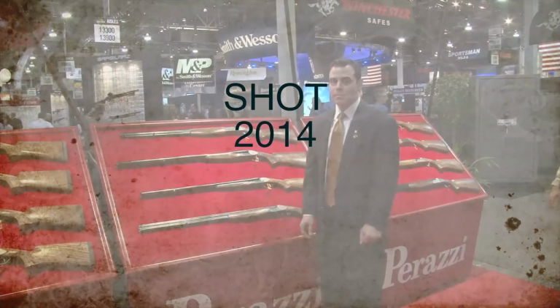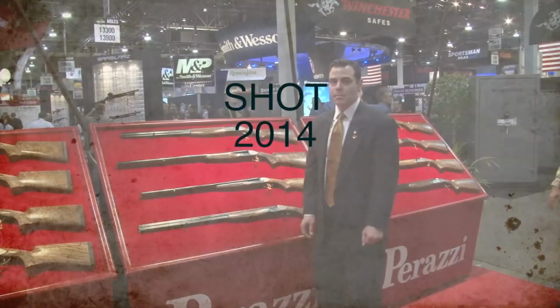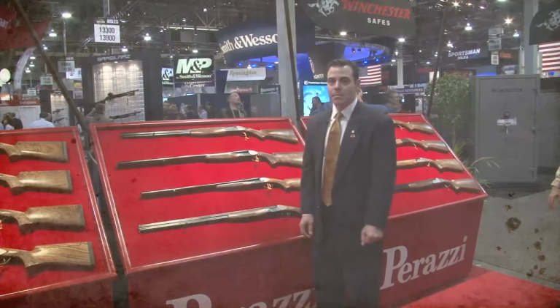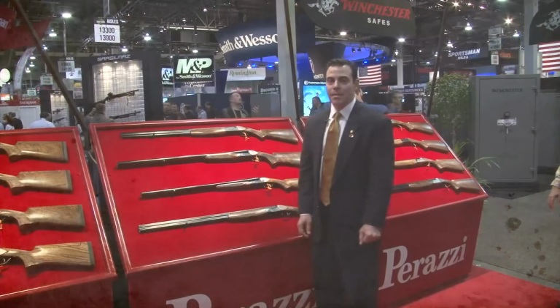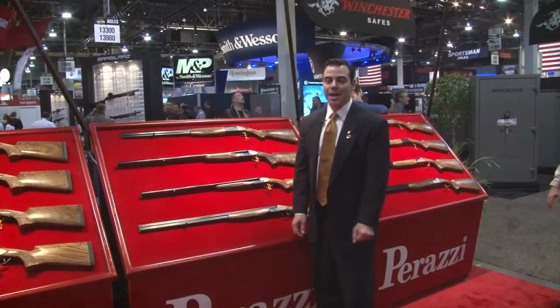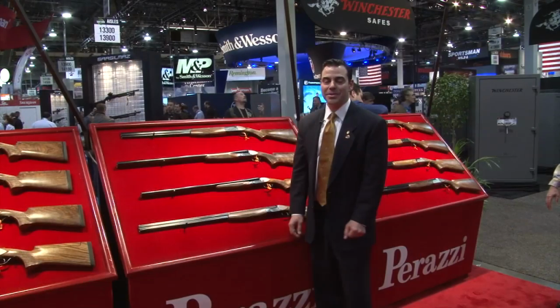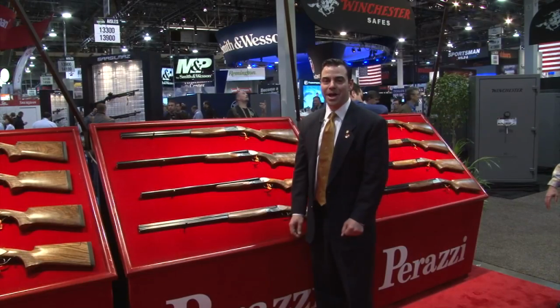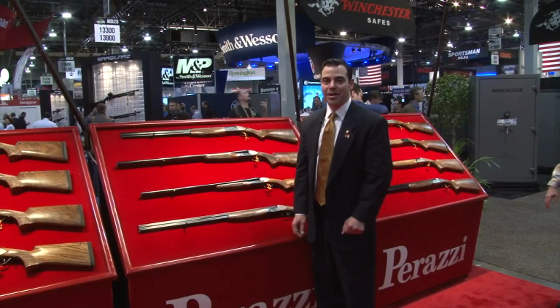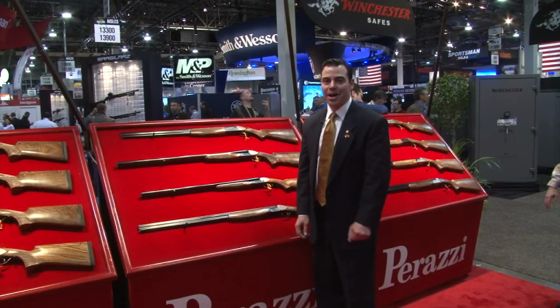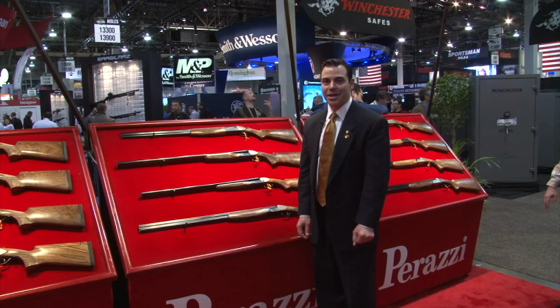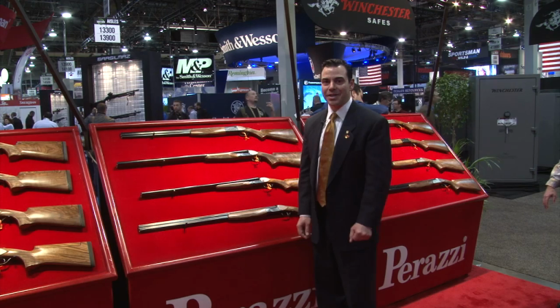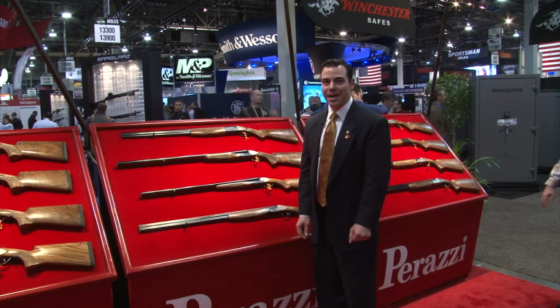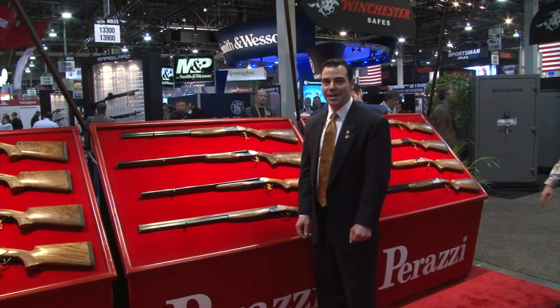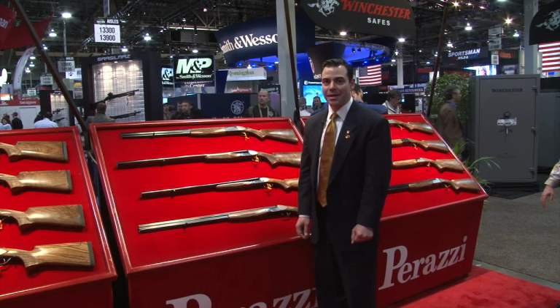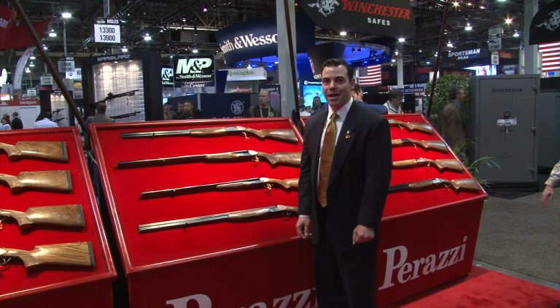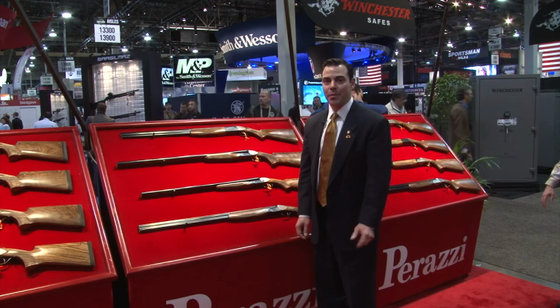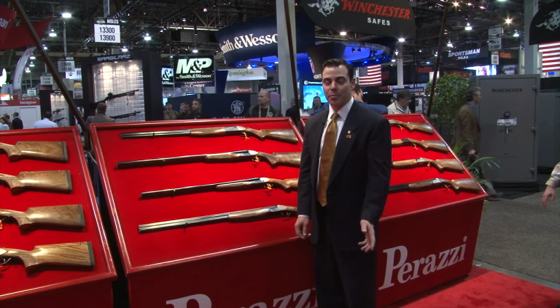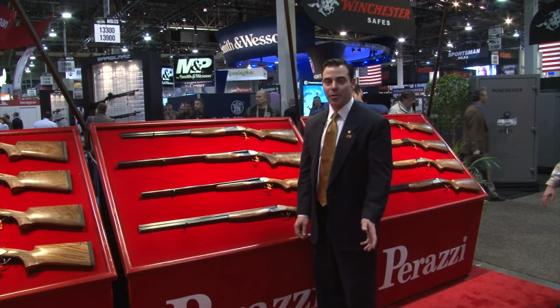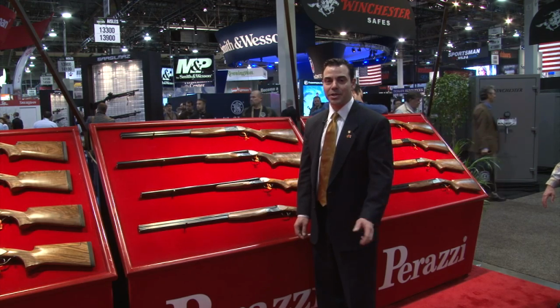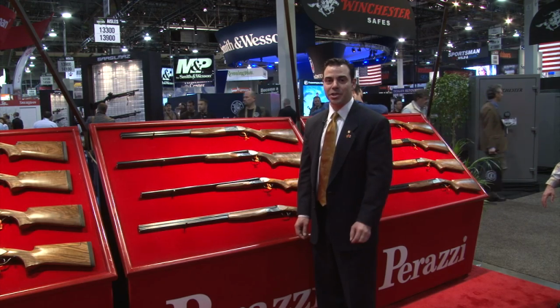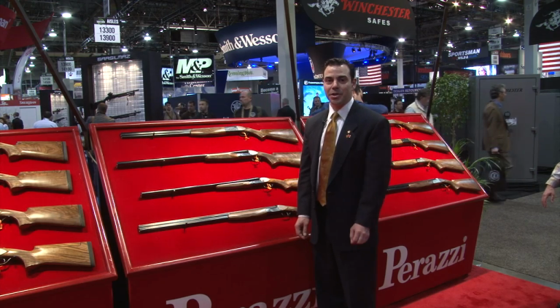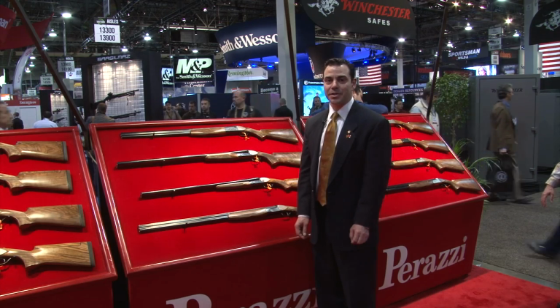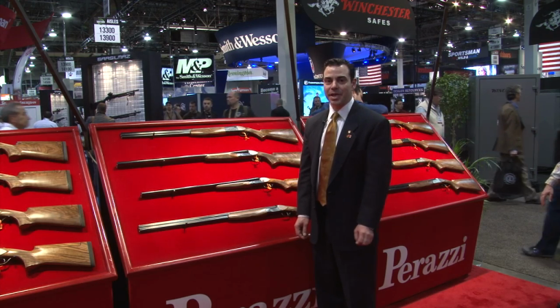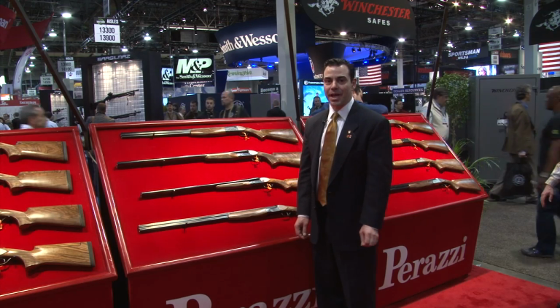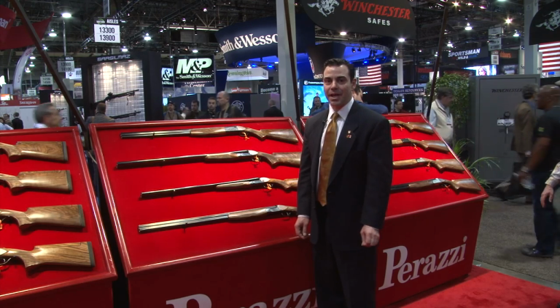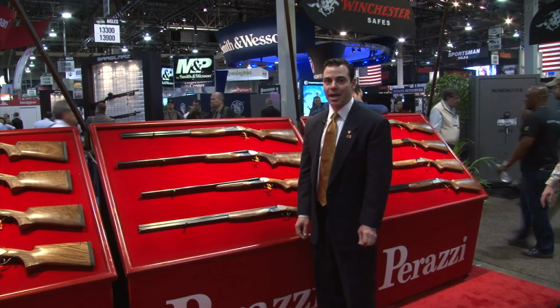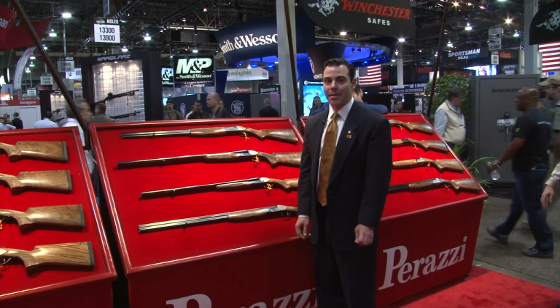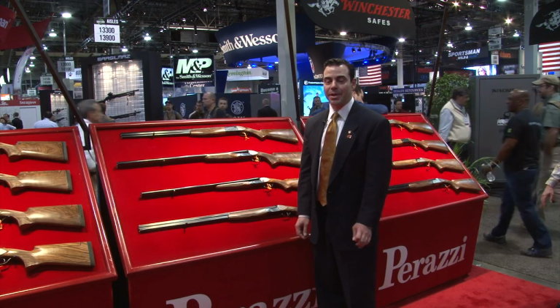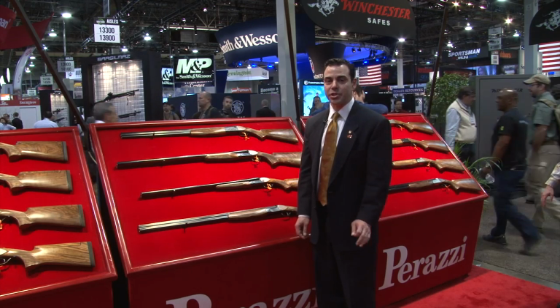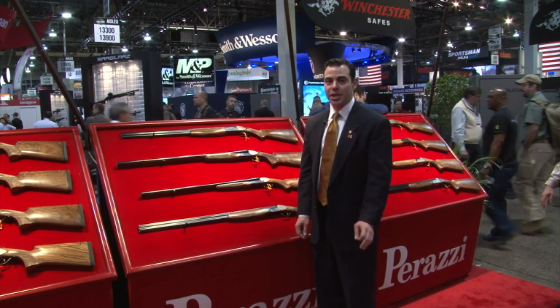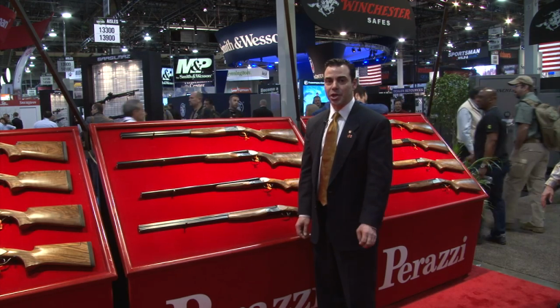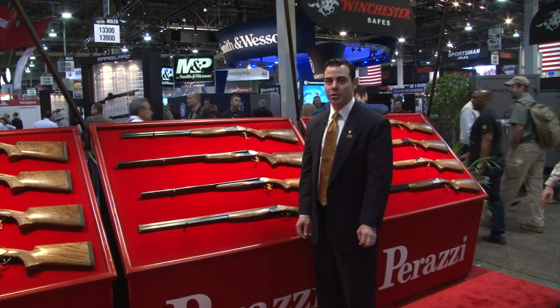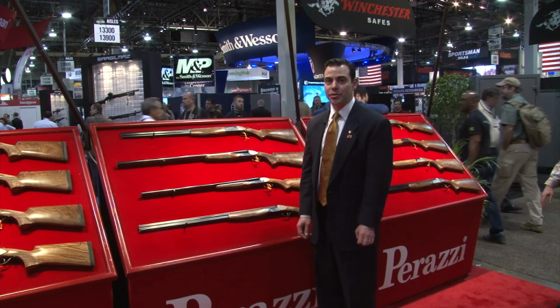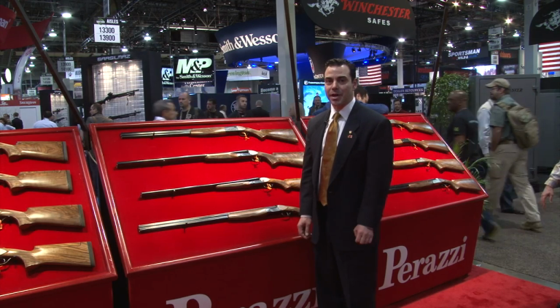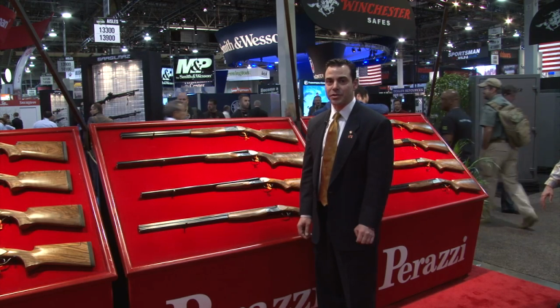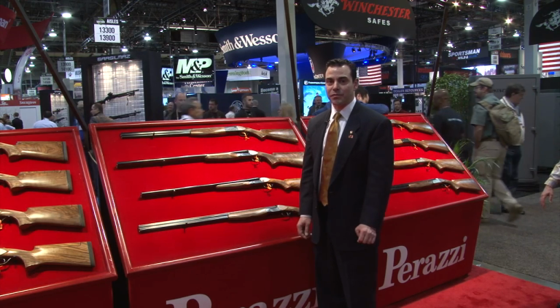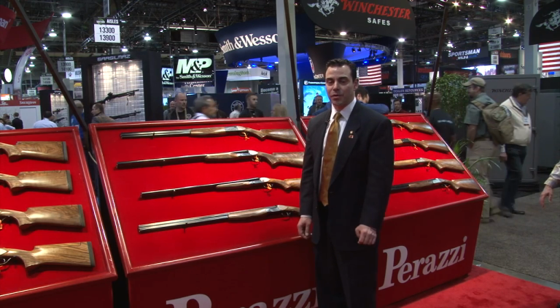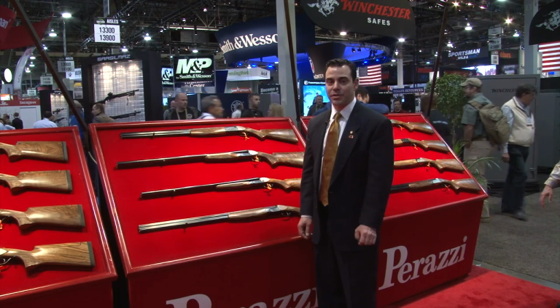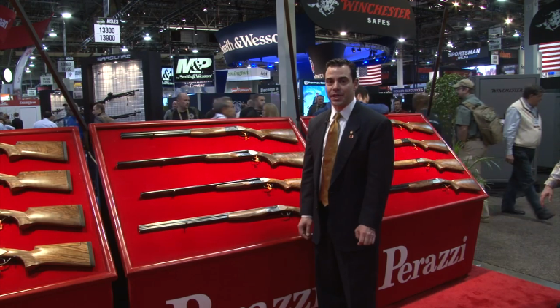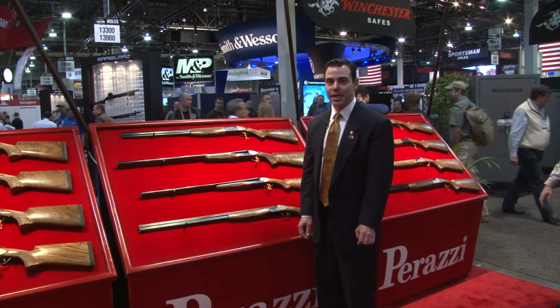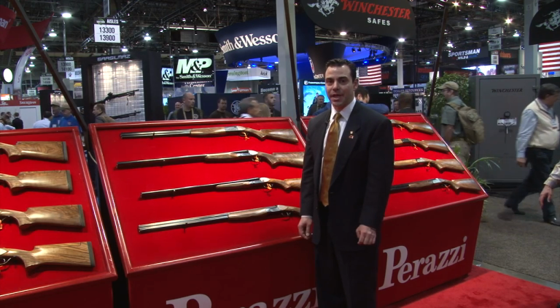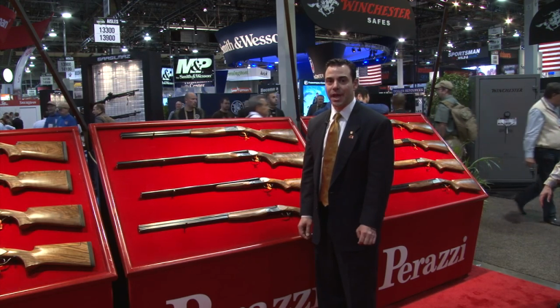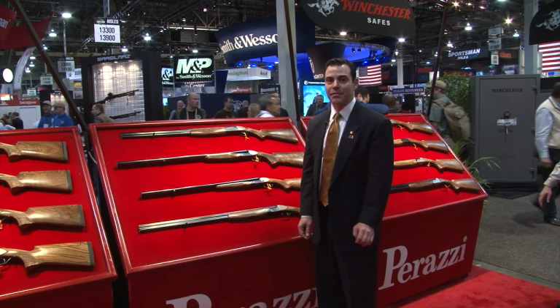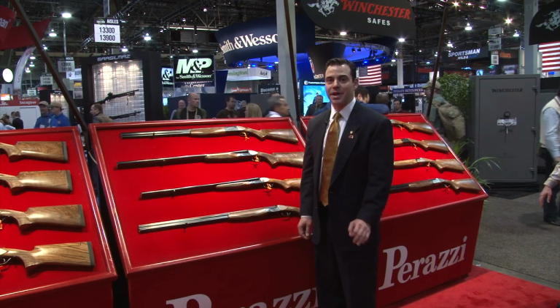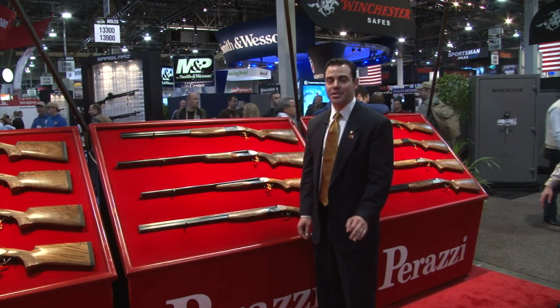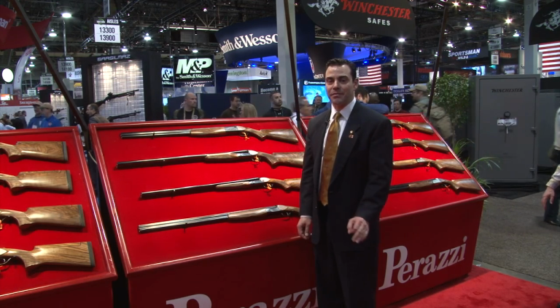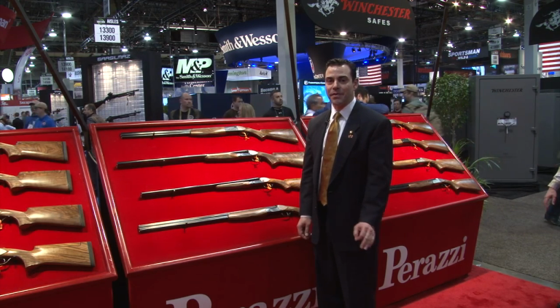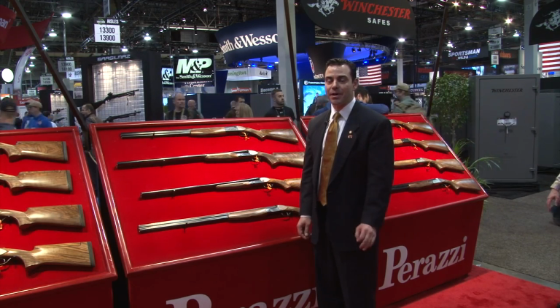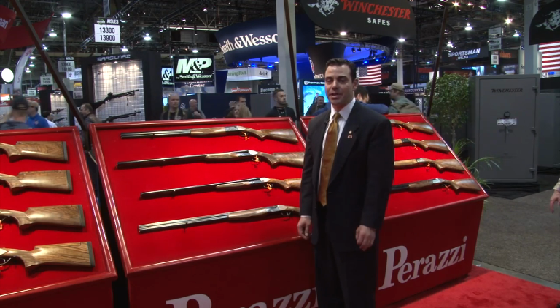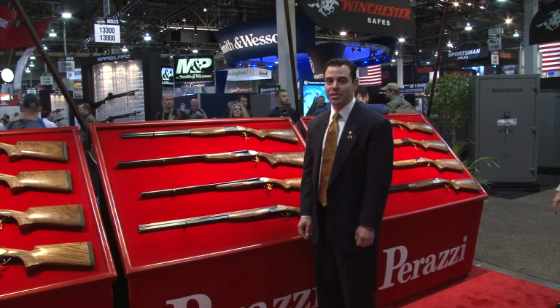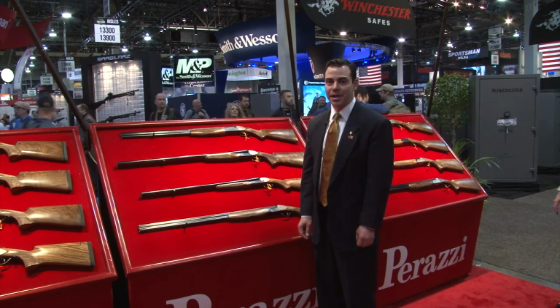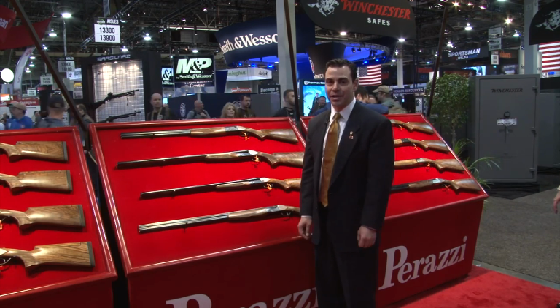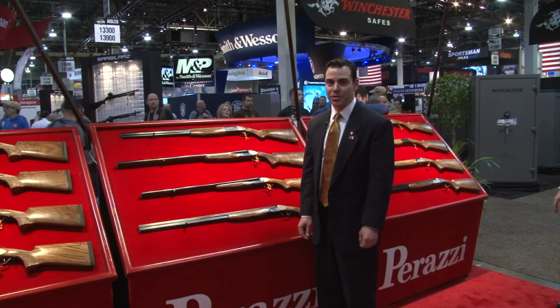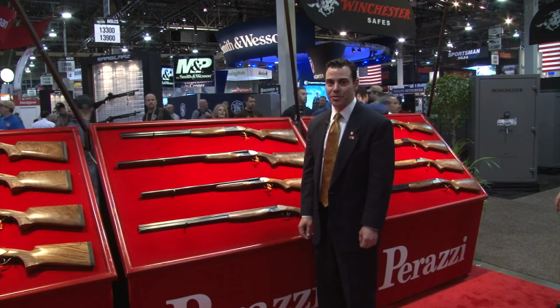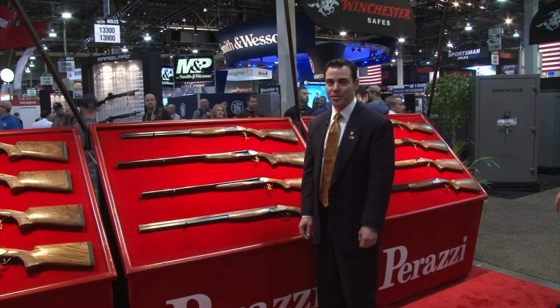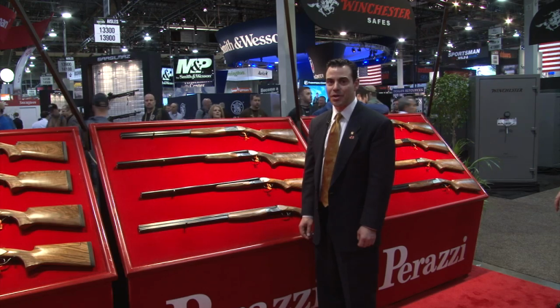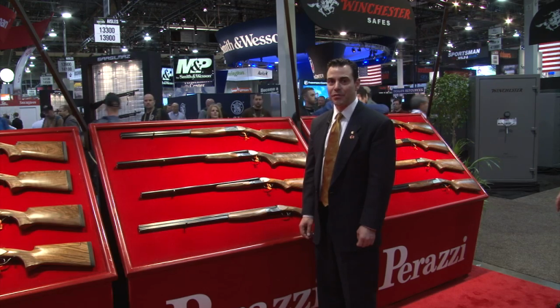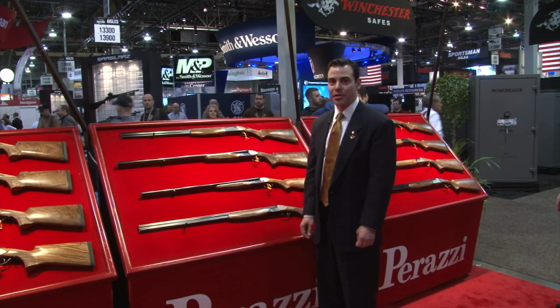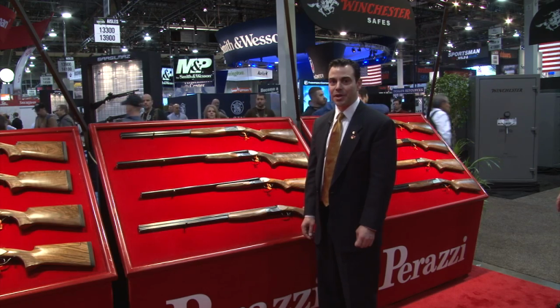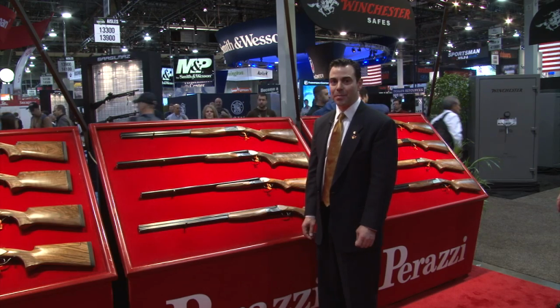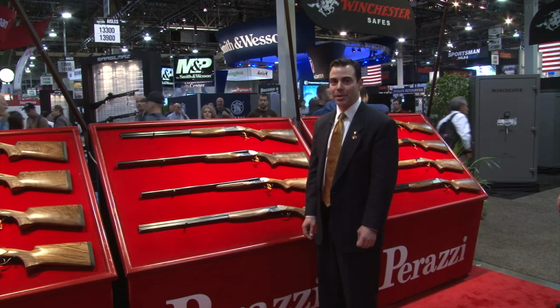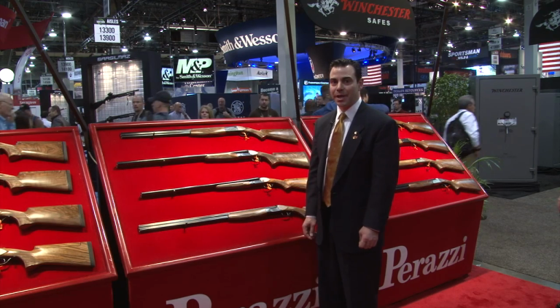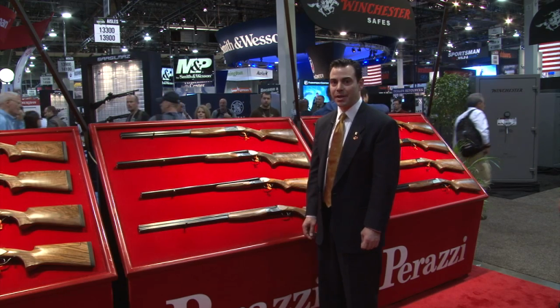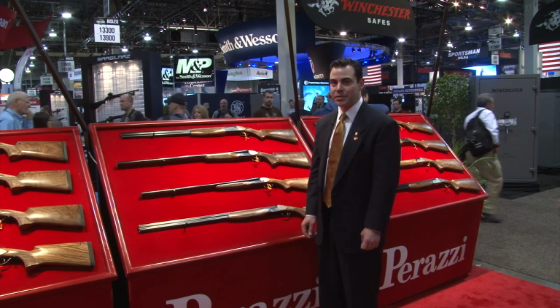My name is Al Kondak. I'm with Perazzi USA and I'm at SHOT Show 2014, and I've got some very exciting news for the upland hunter.